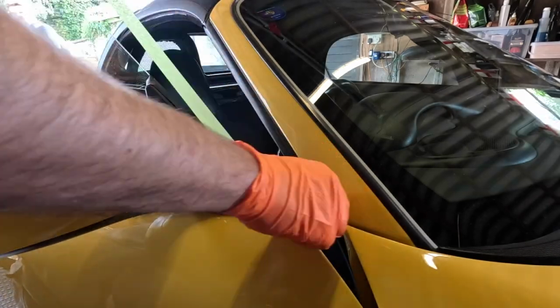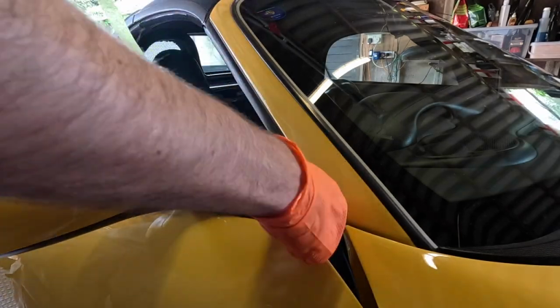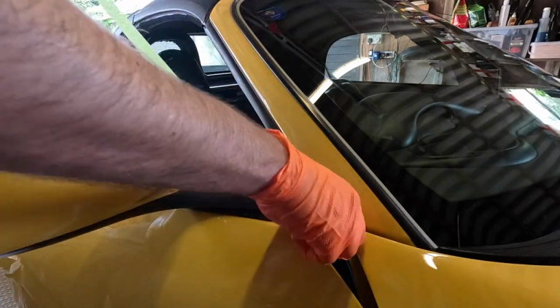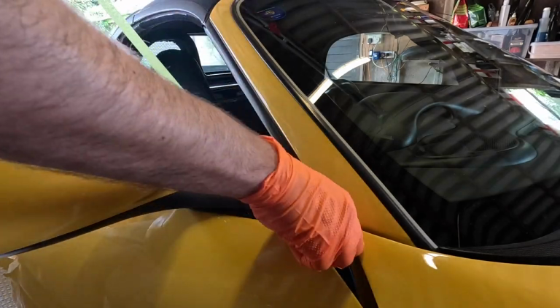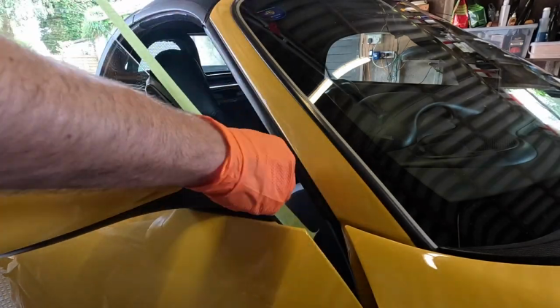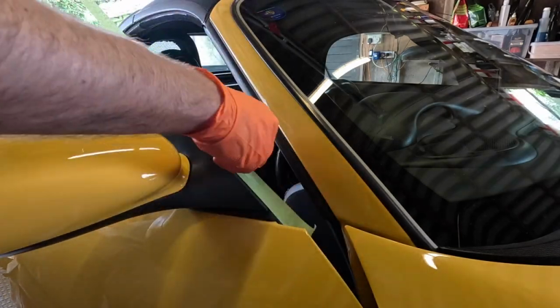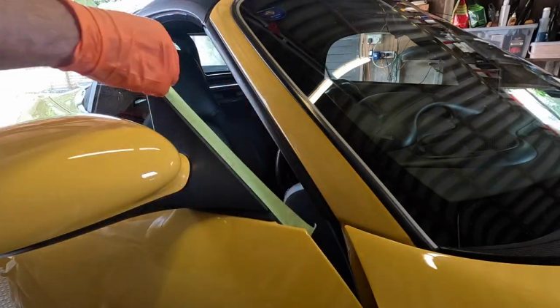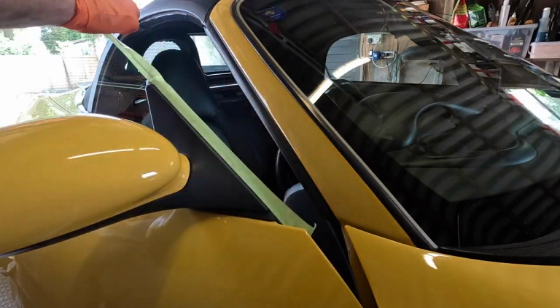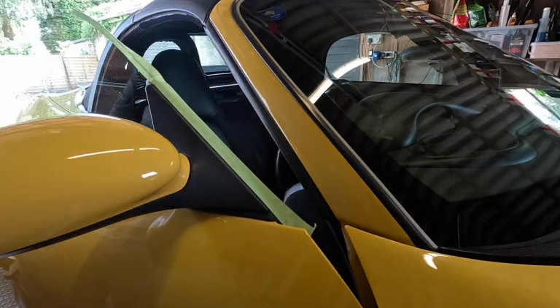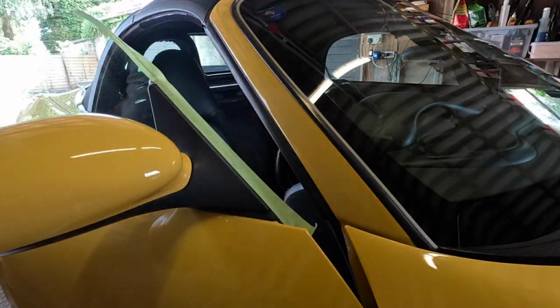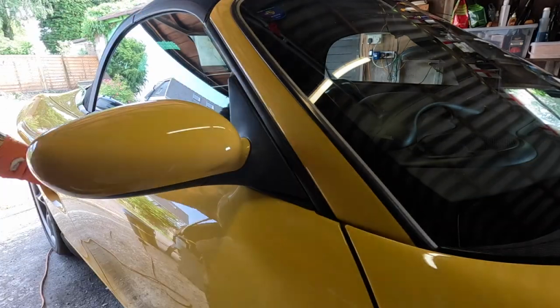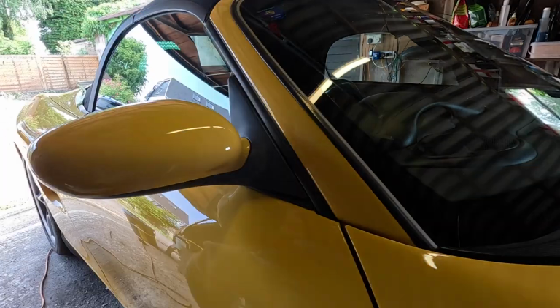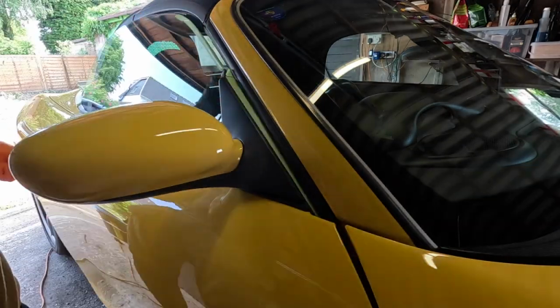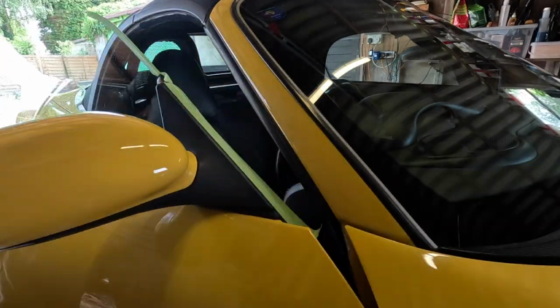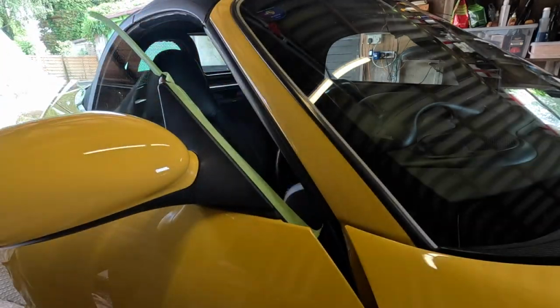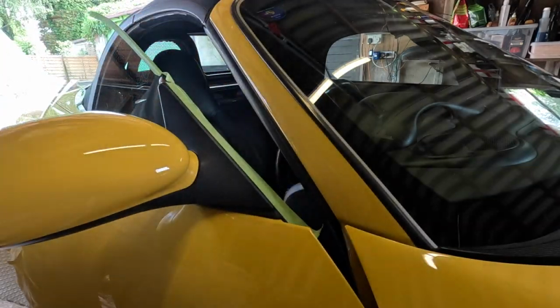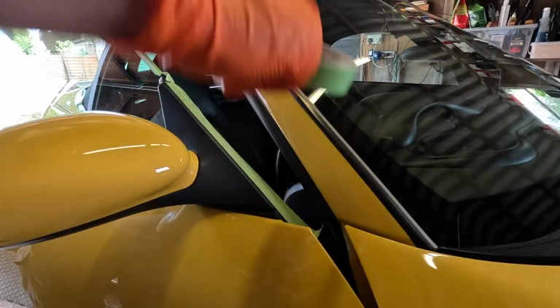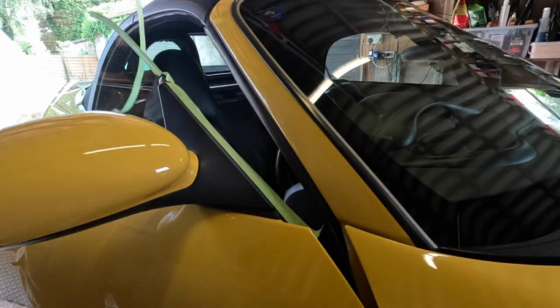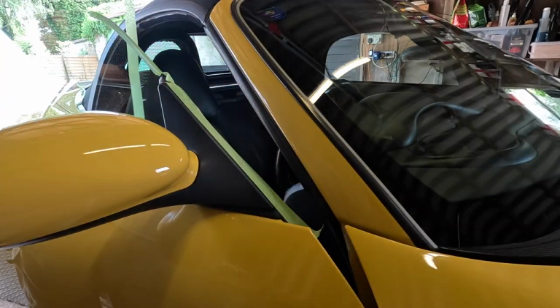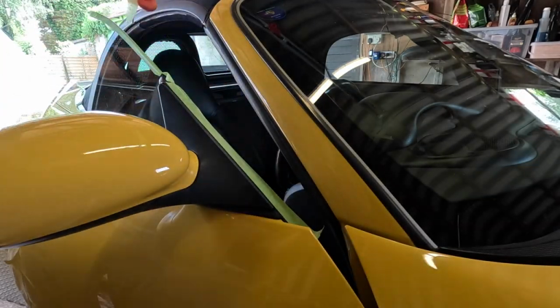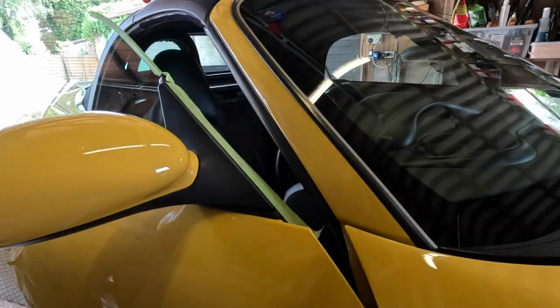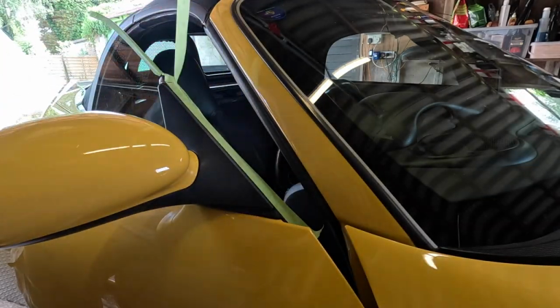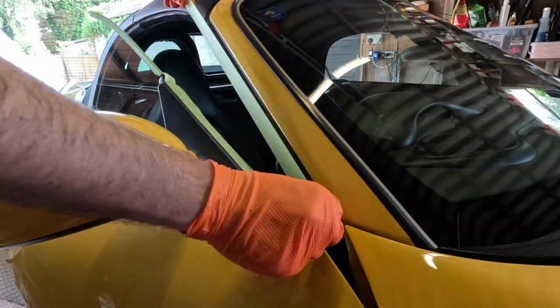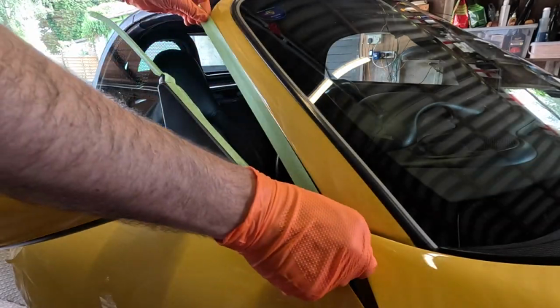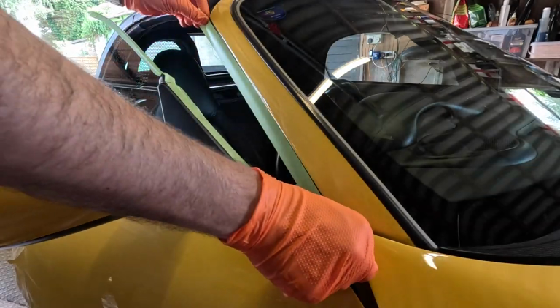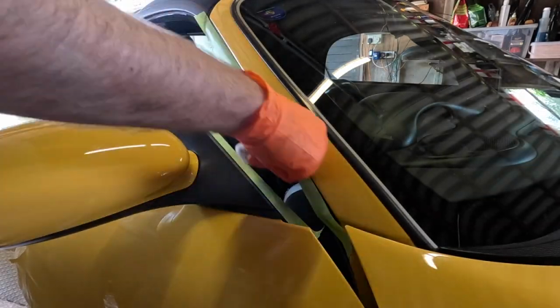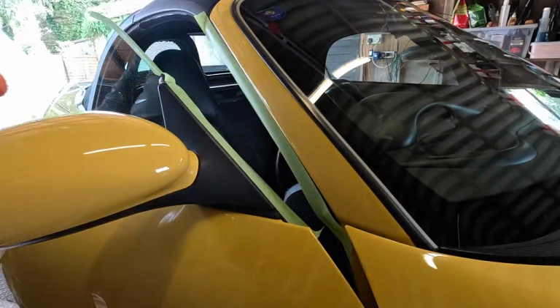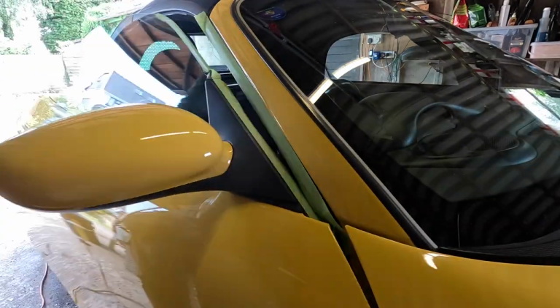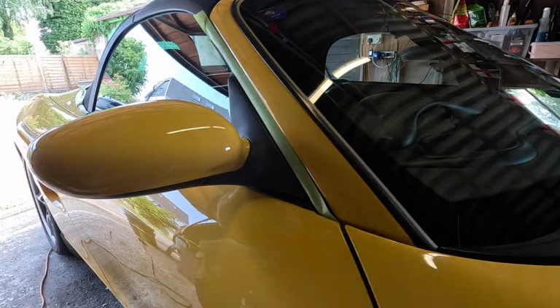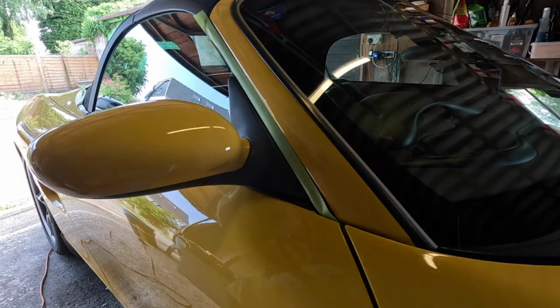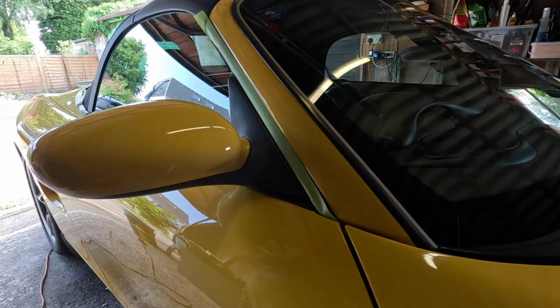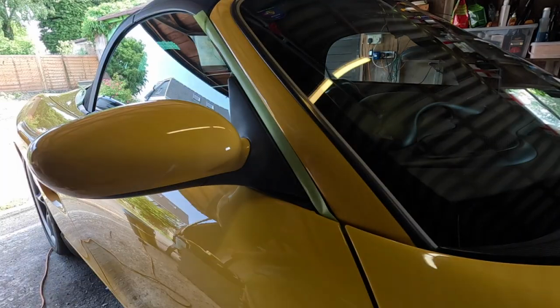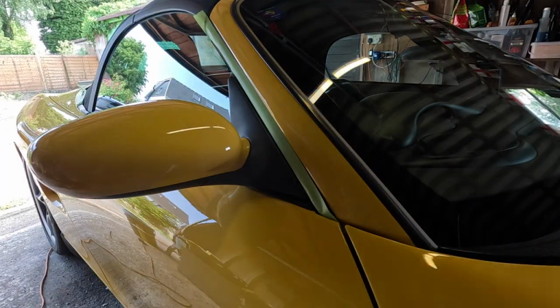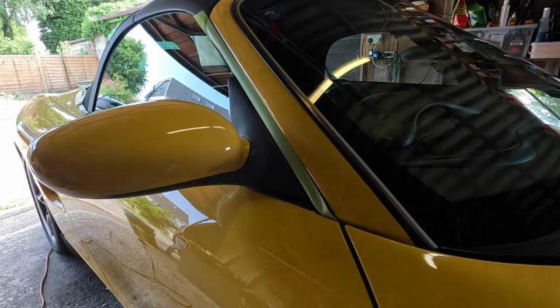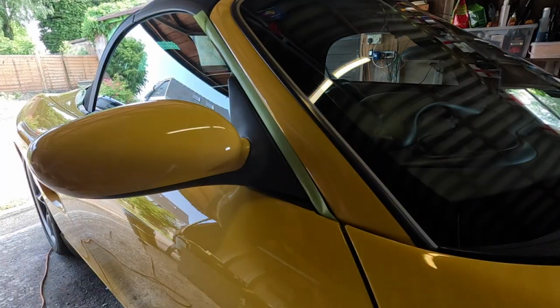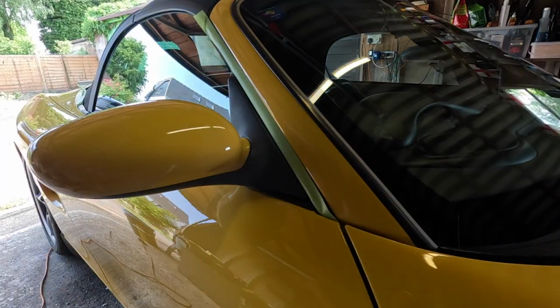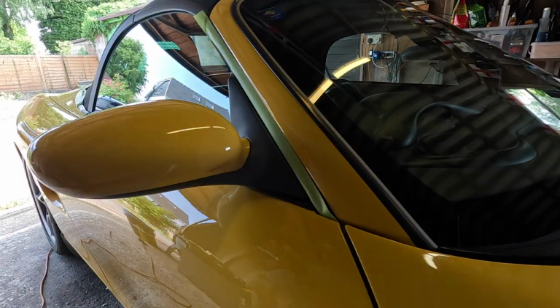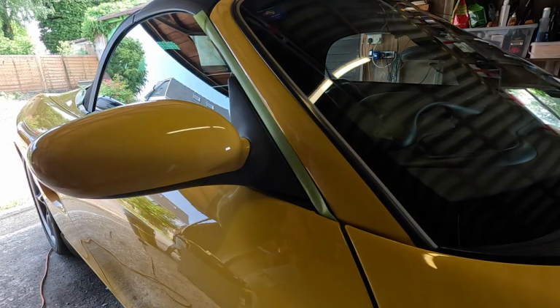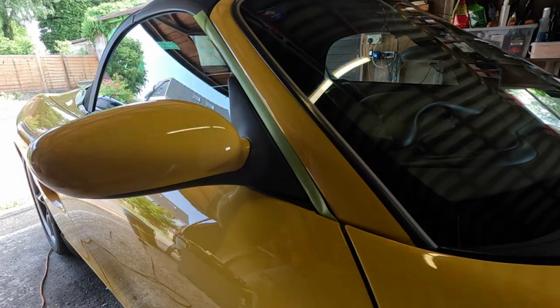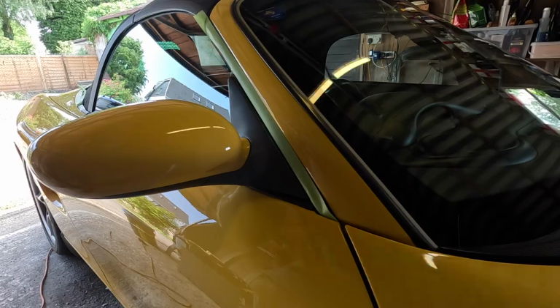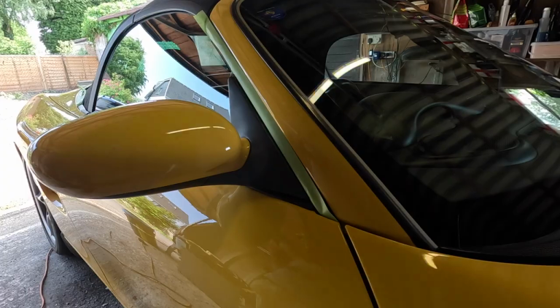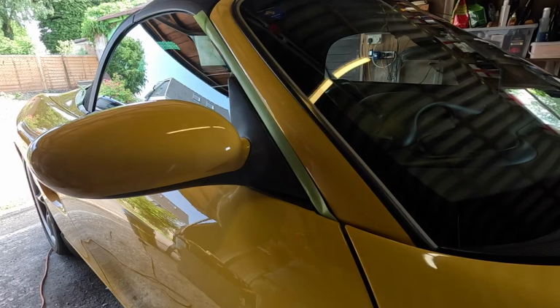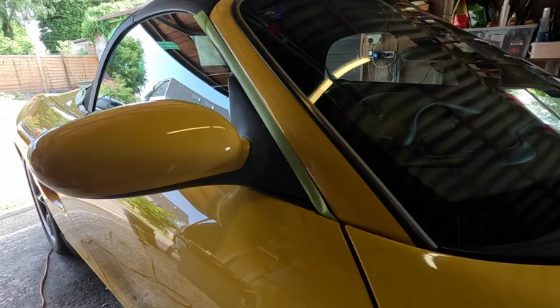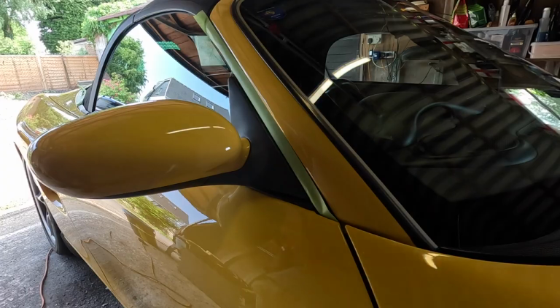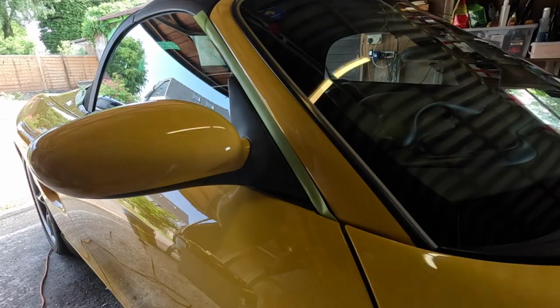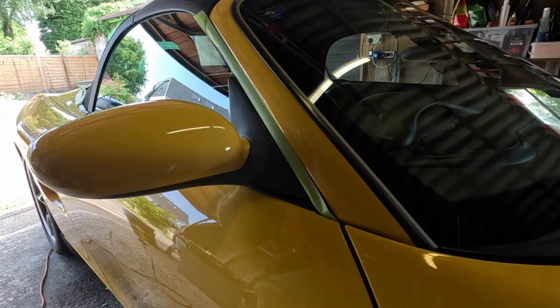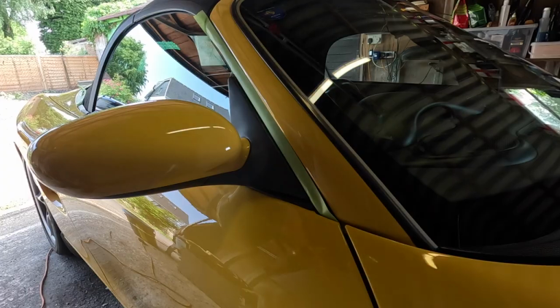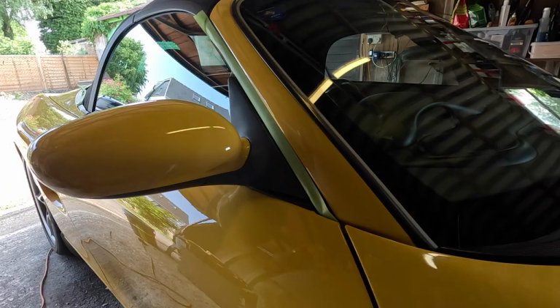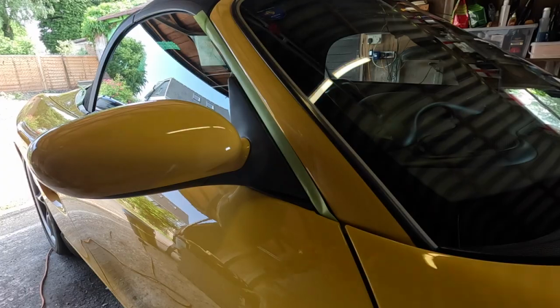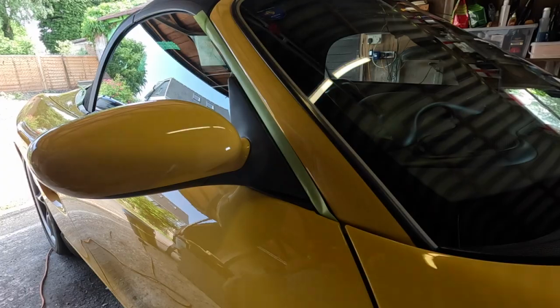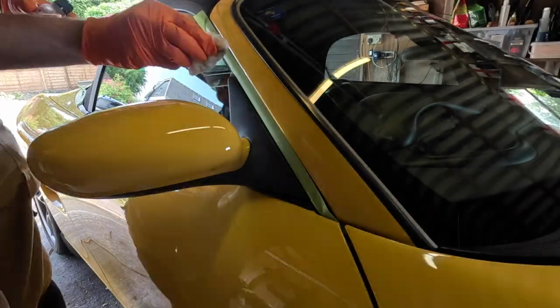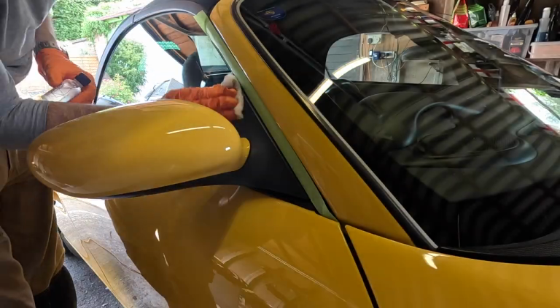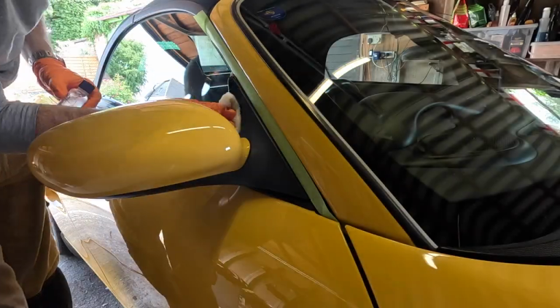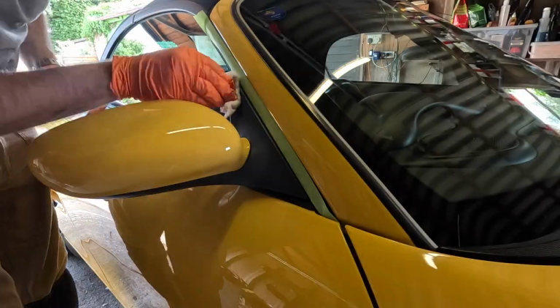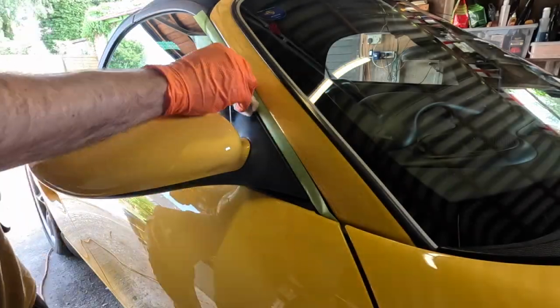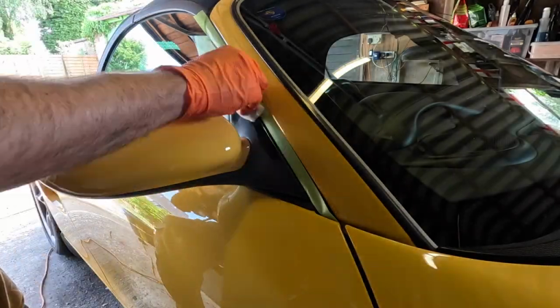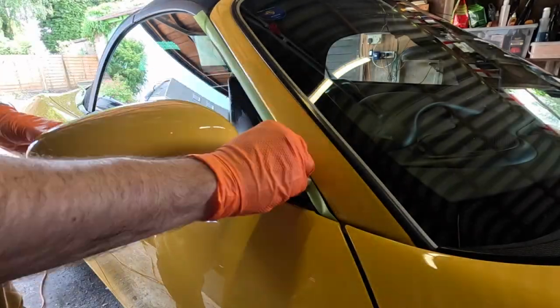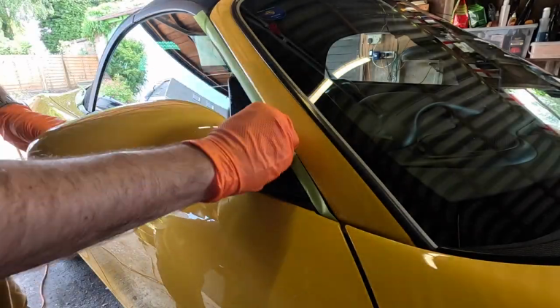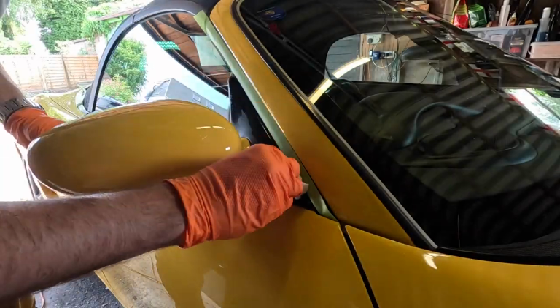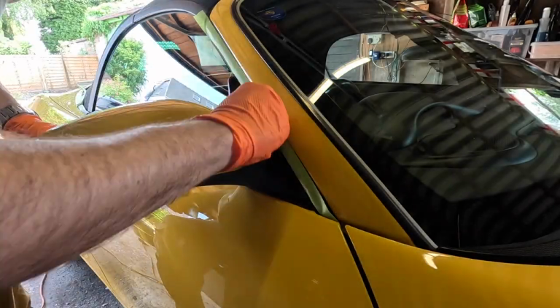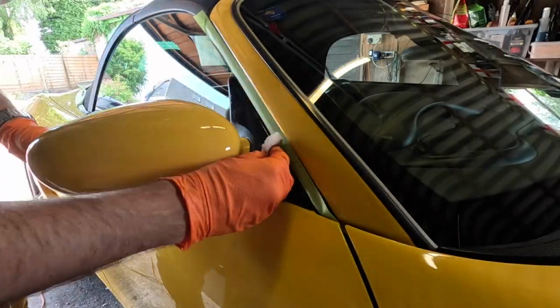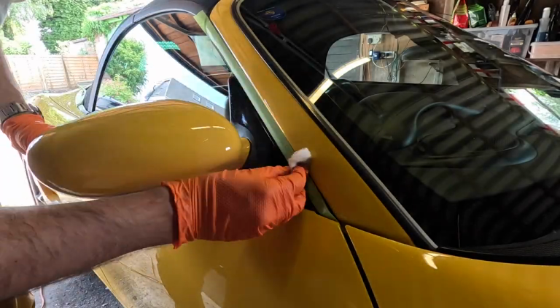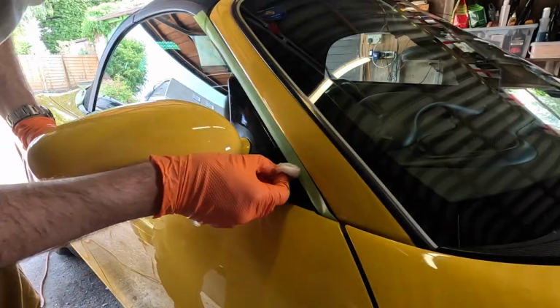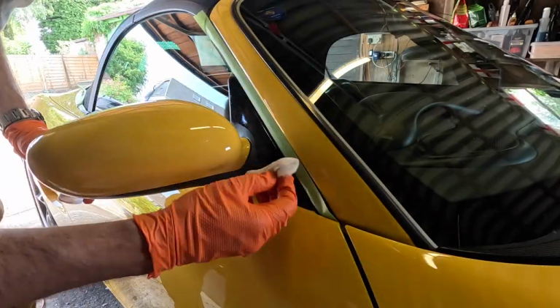With the polishing complete it's time to get on with the coating. The first job is coating the plastics and I'm using Gyeon Trim for that.